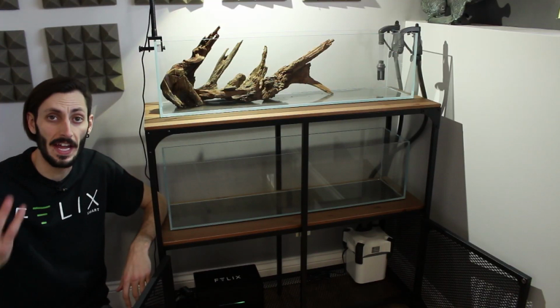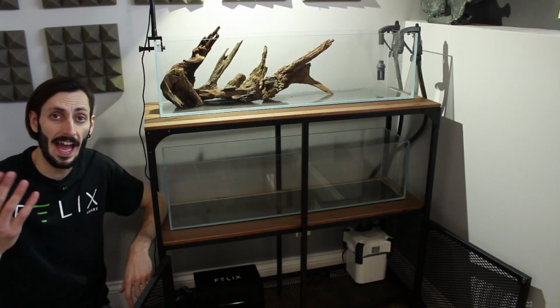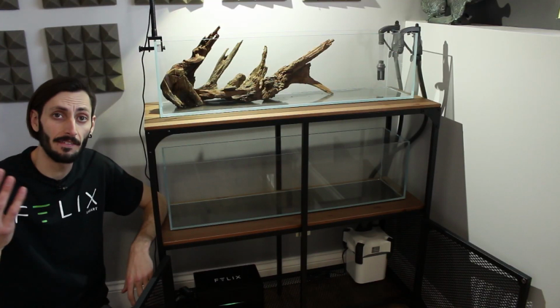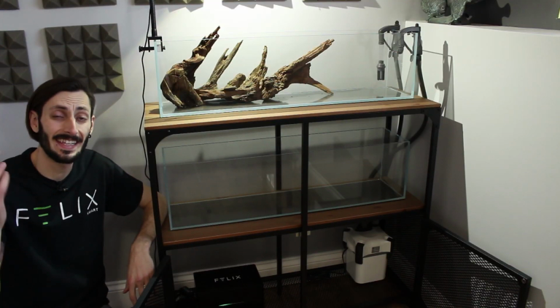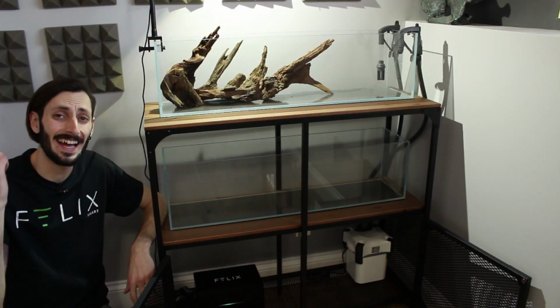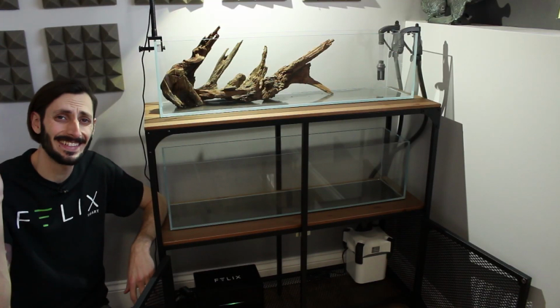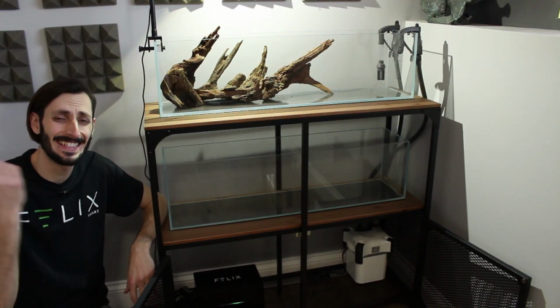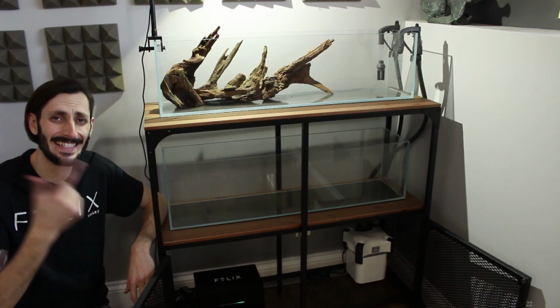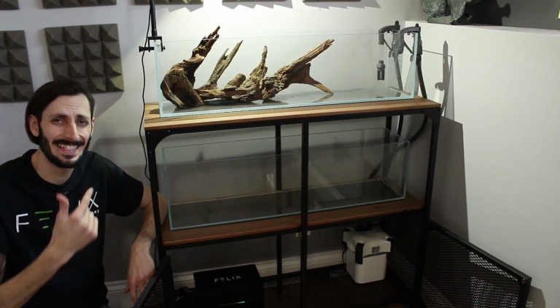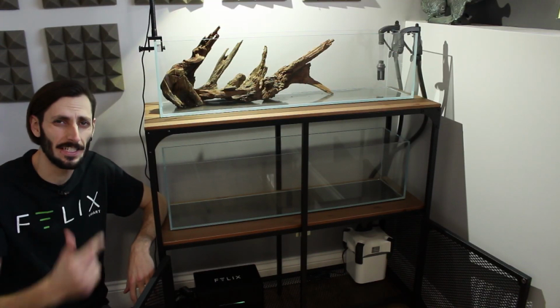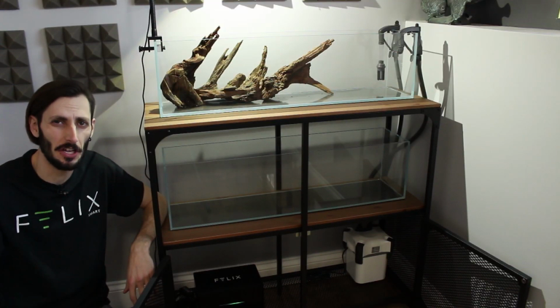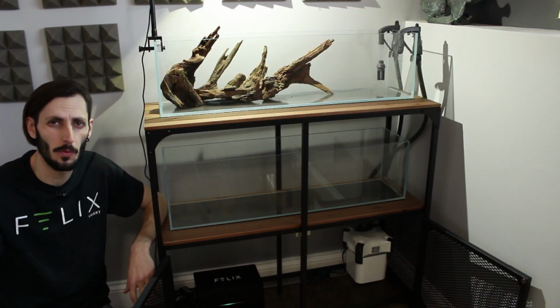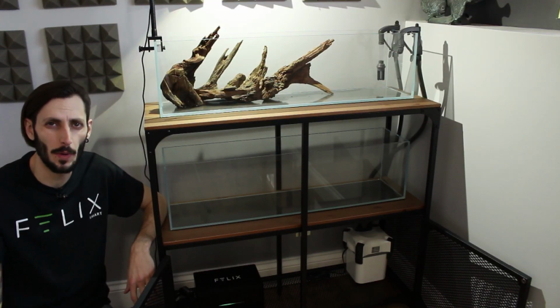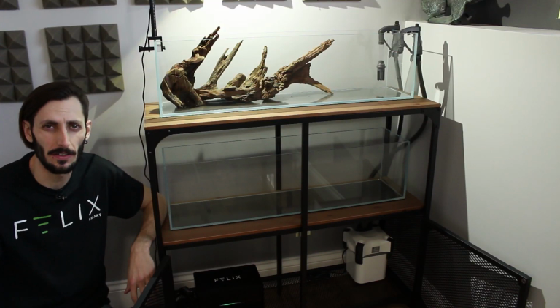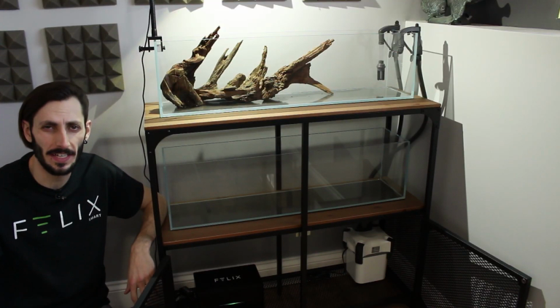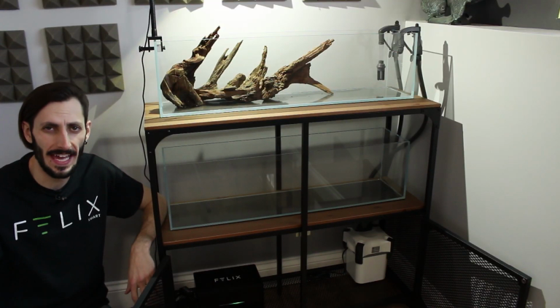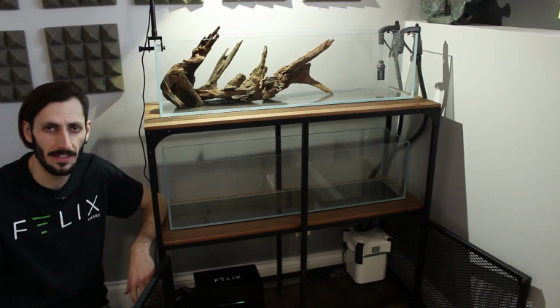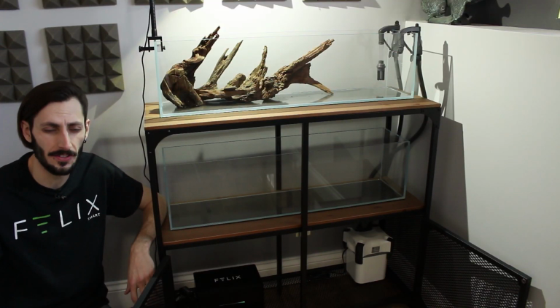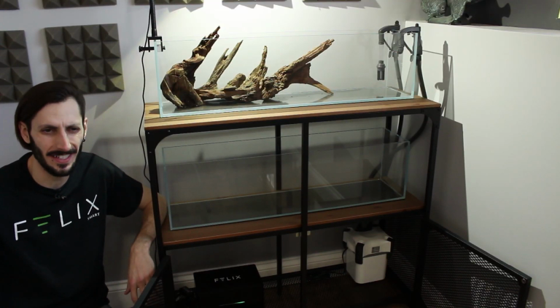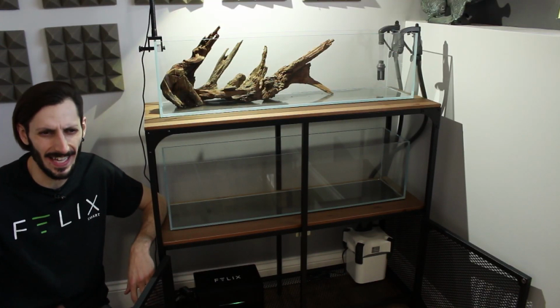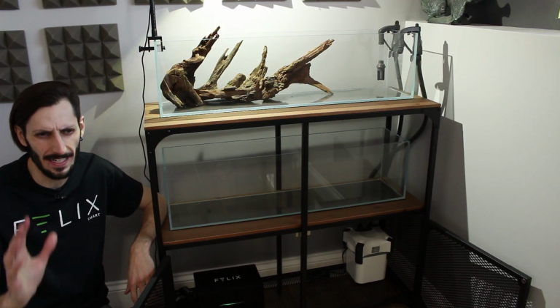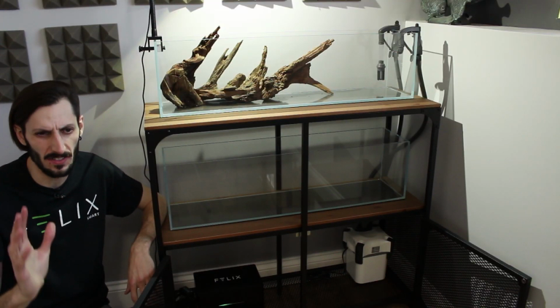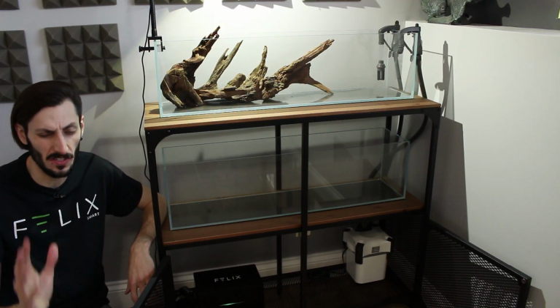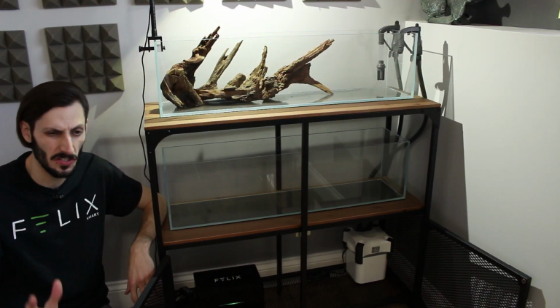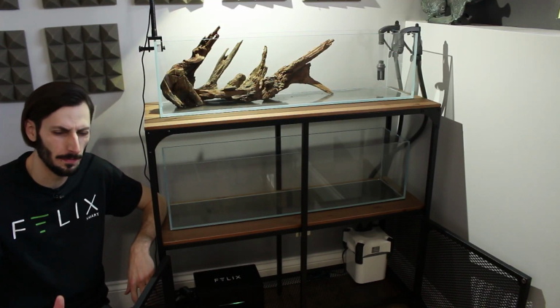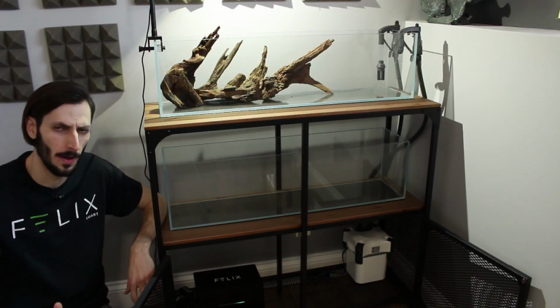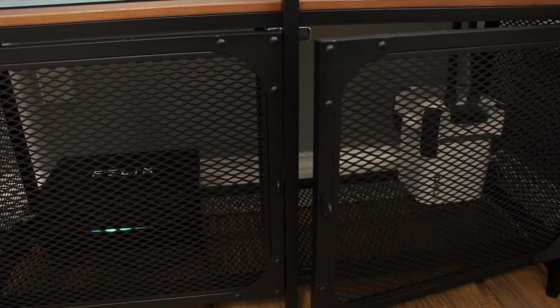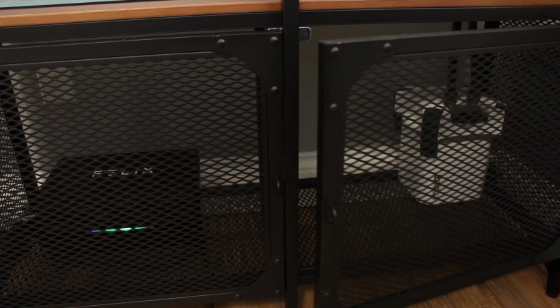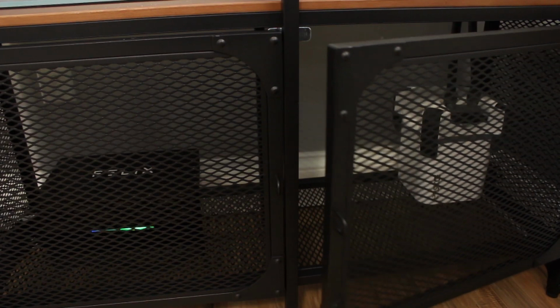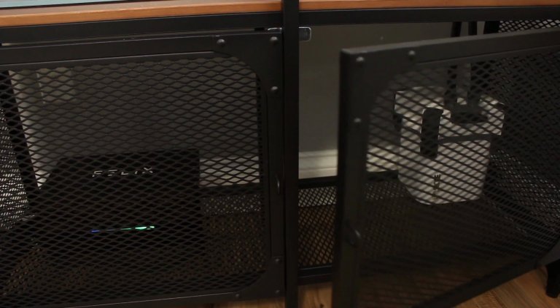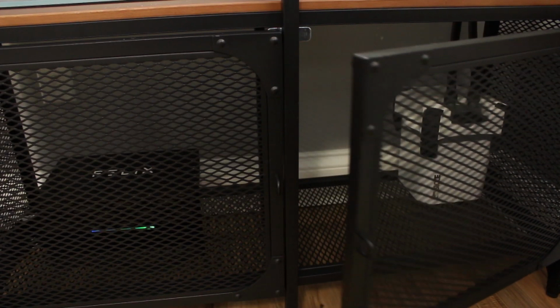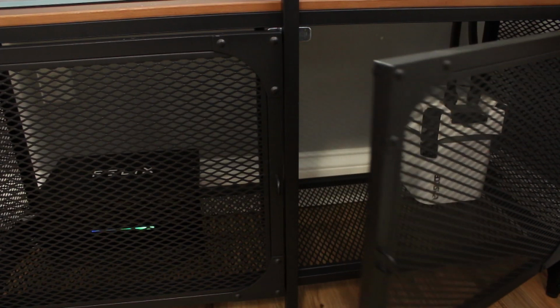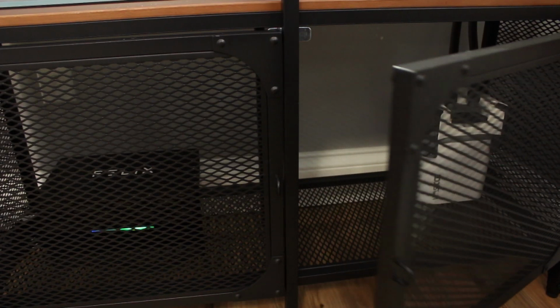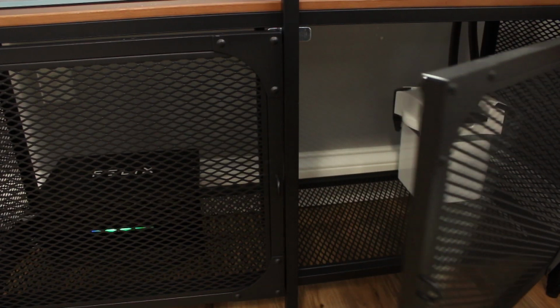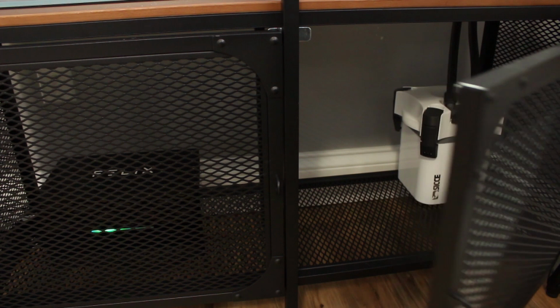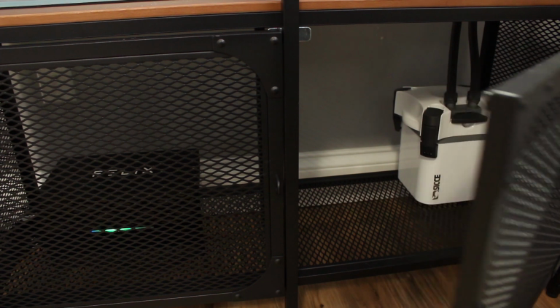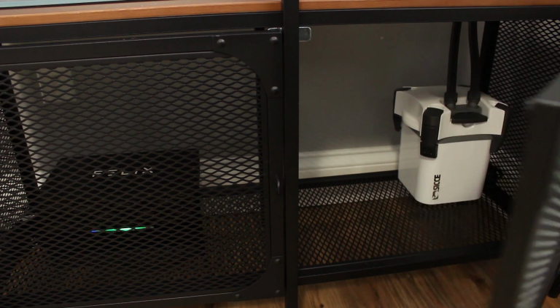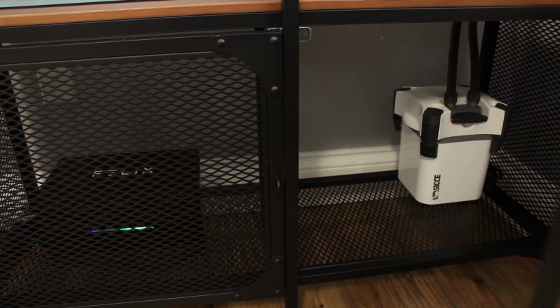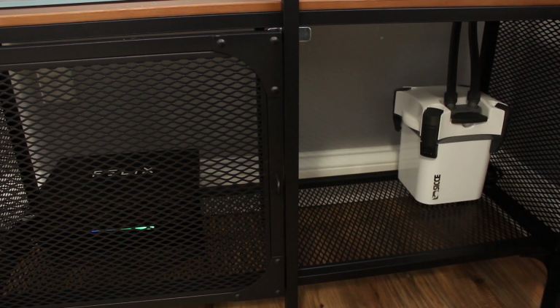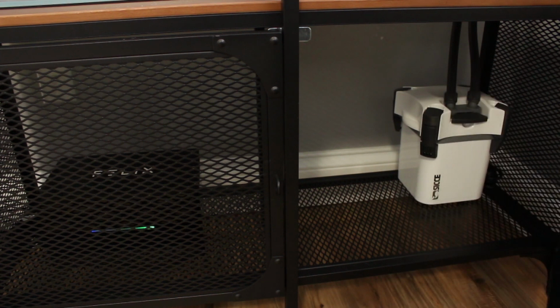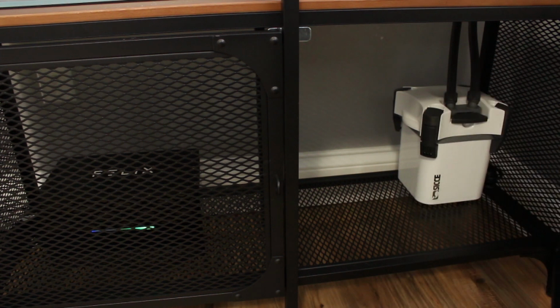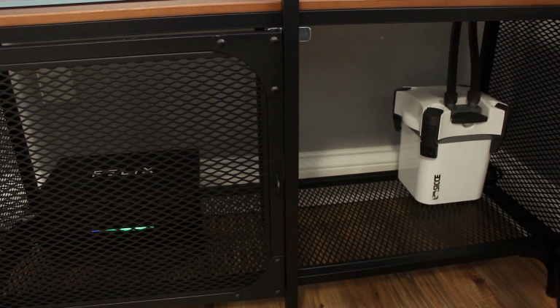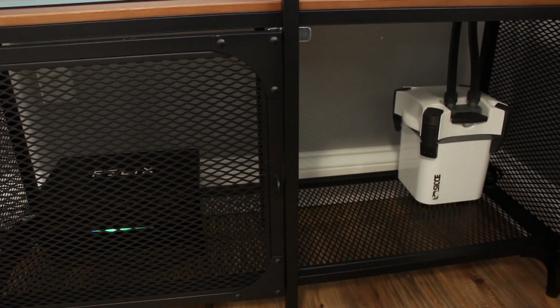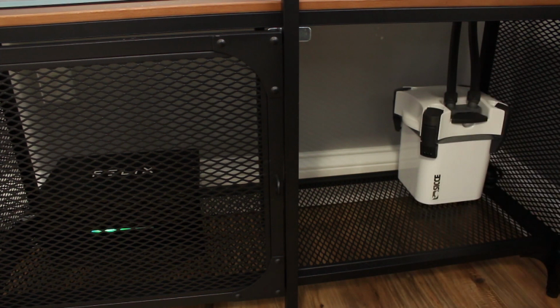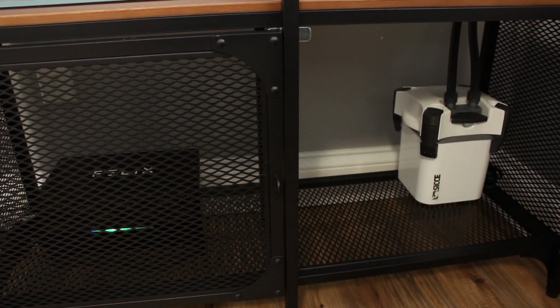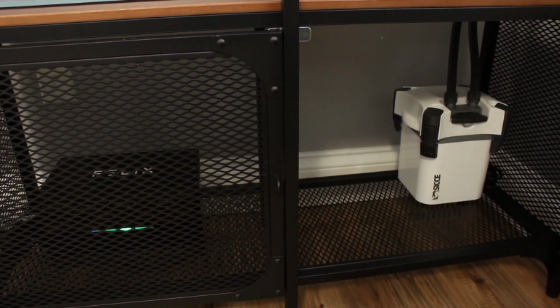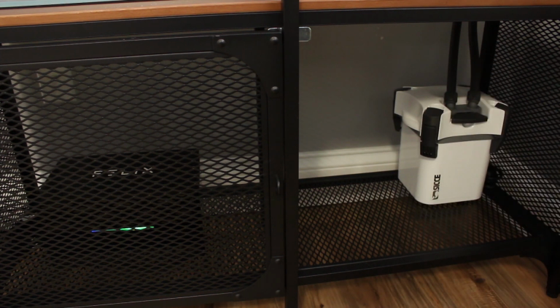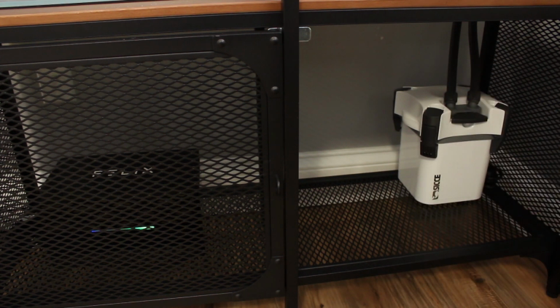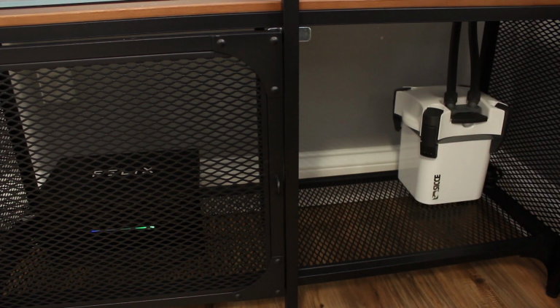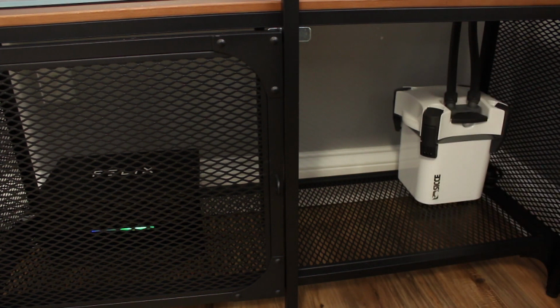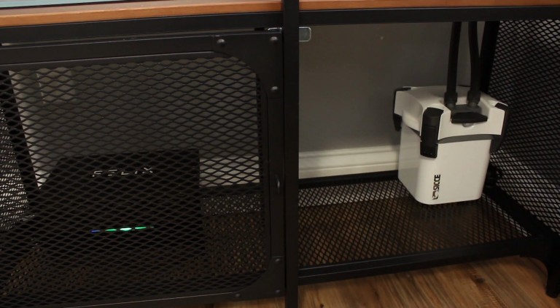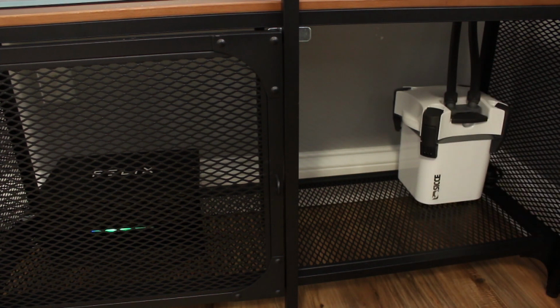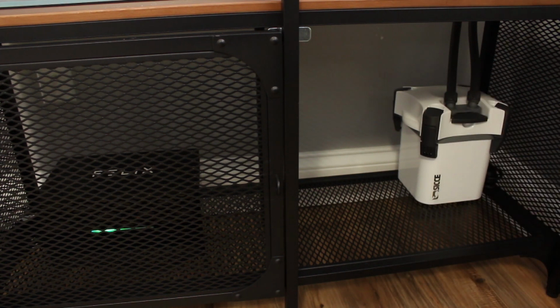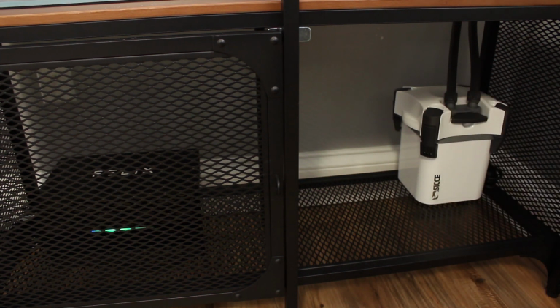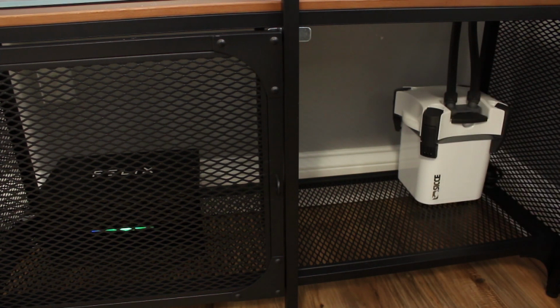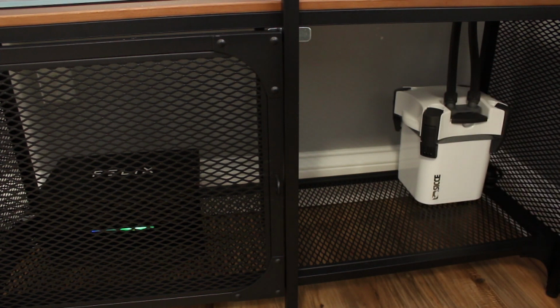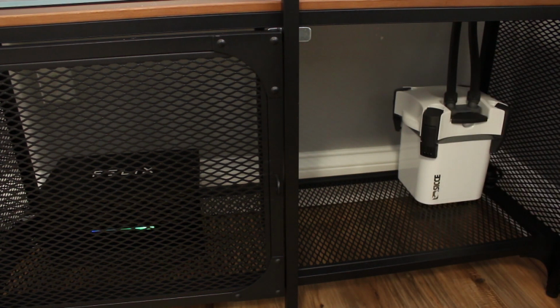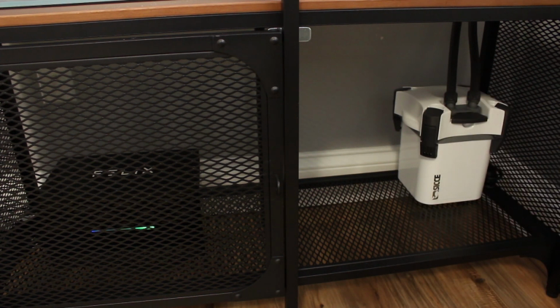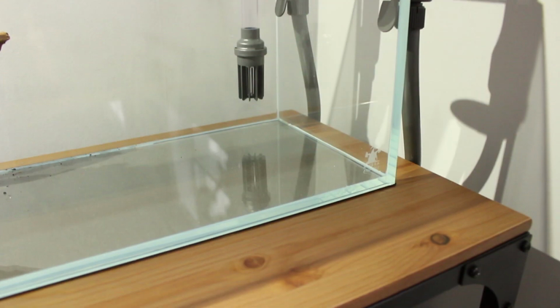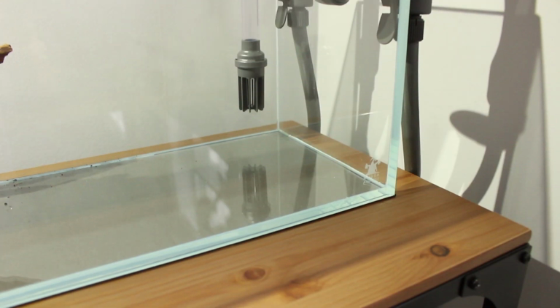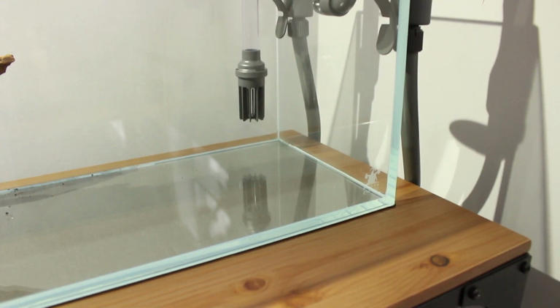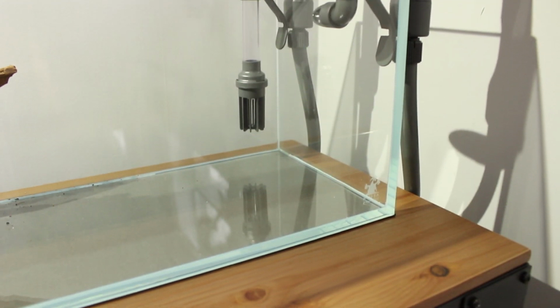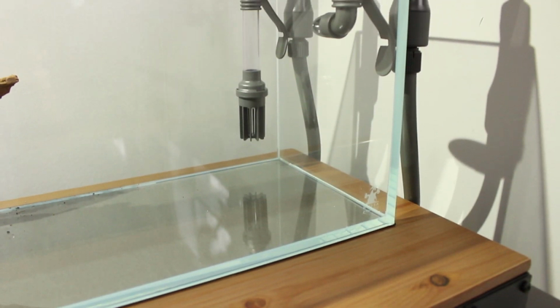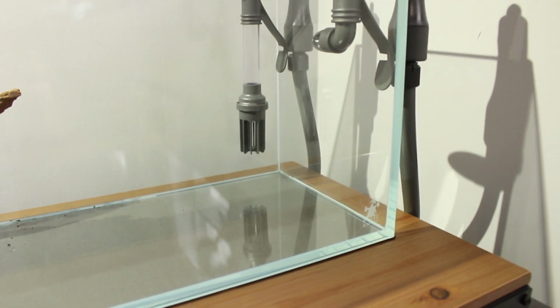There you have it. That is the Ciche whale canister — it's the smallest model — all set up, ready to go on the 12-gallon bookshelf aquarium here.